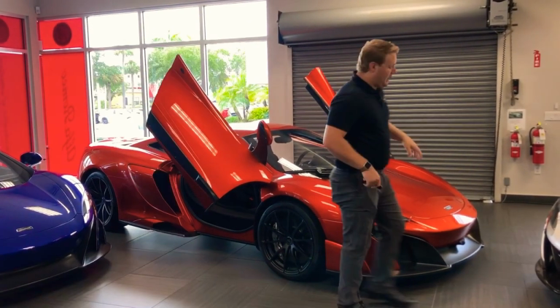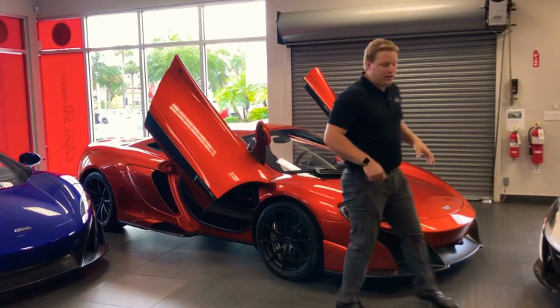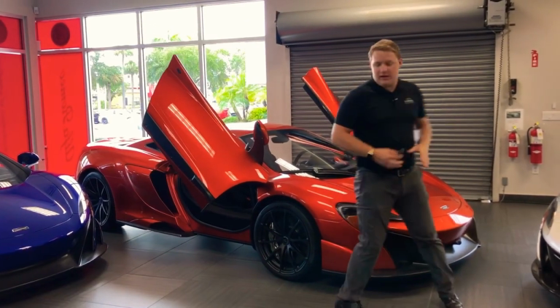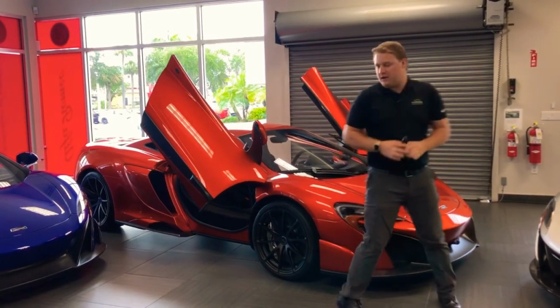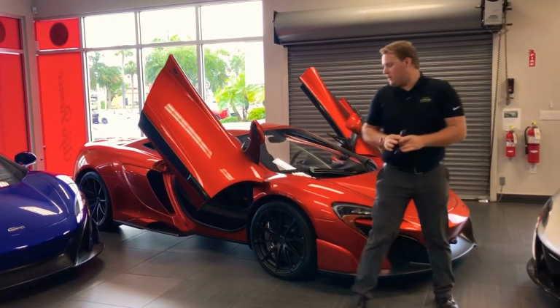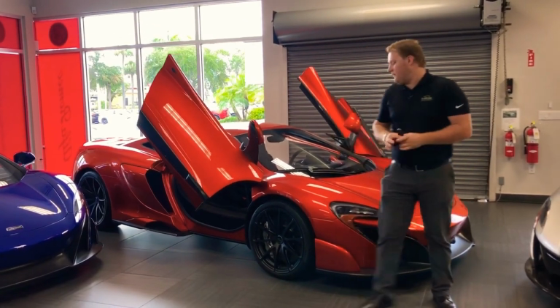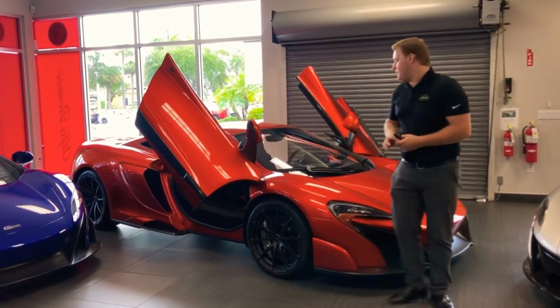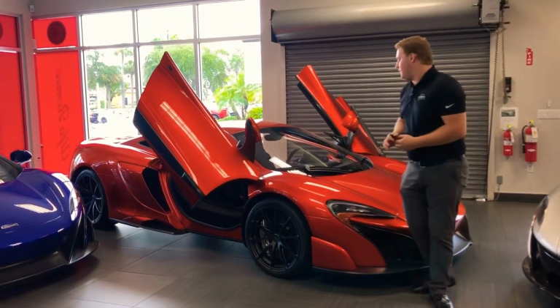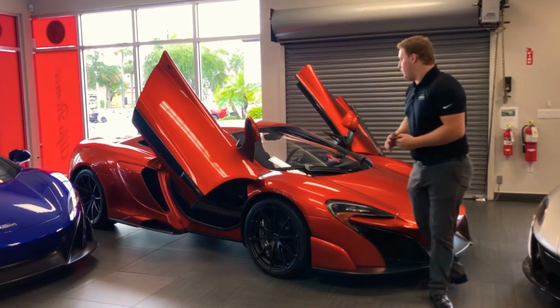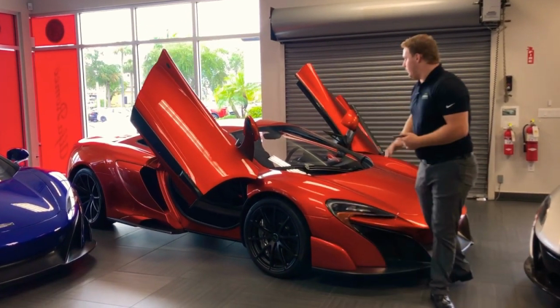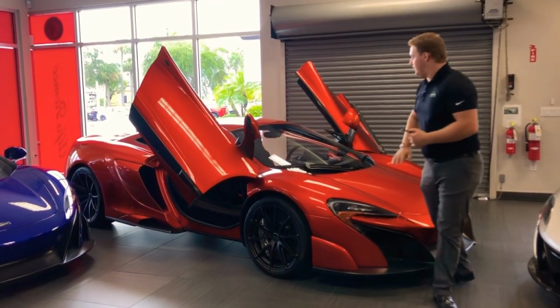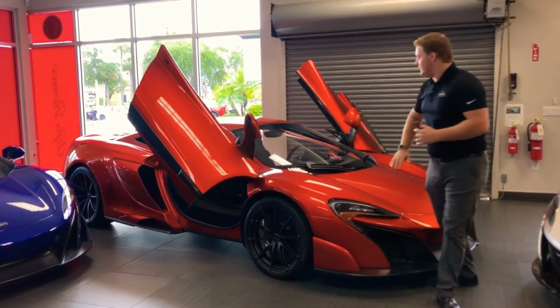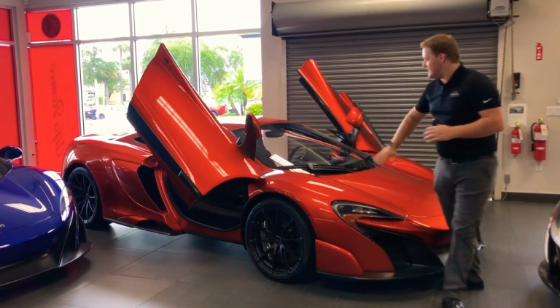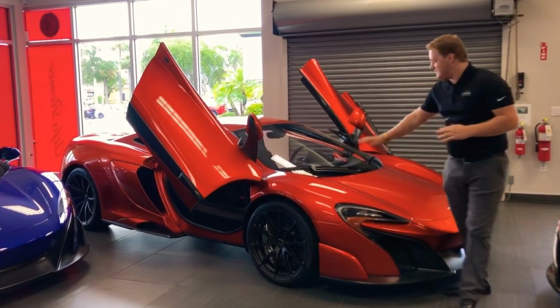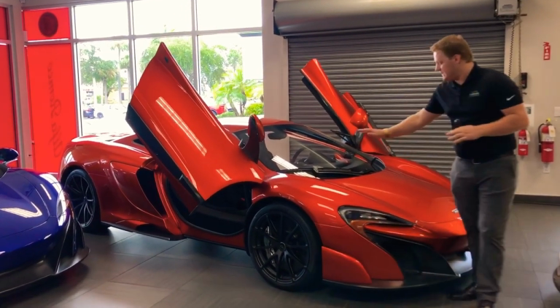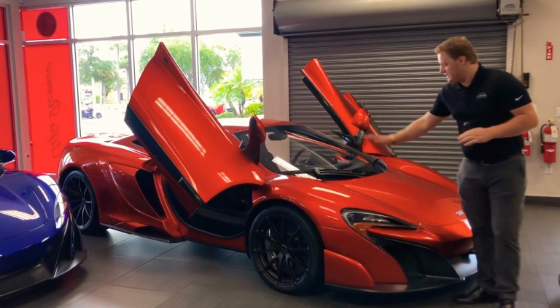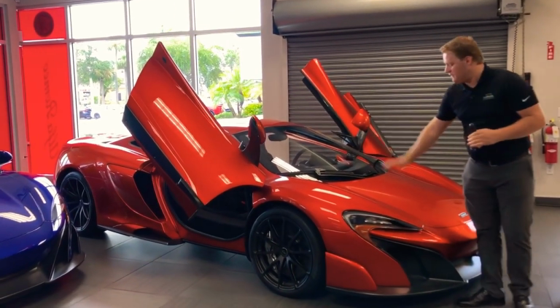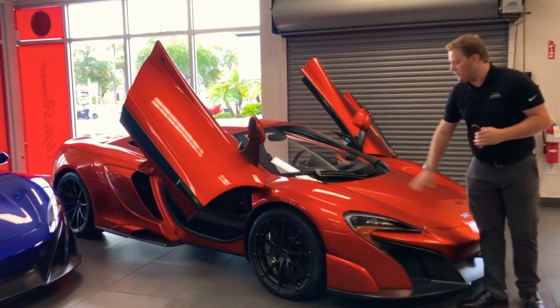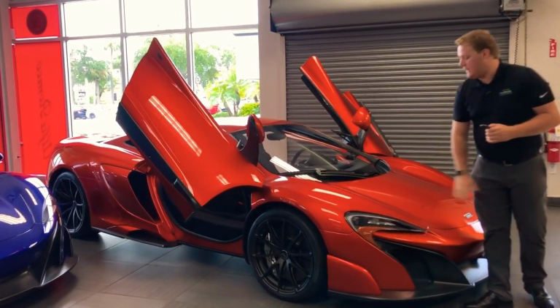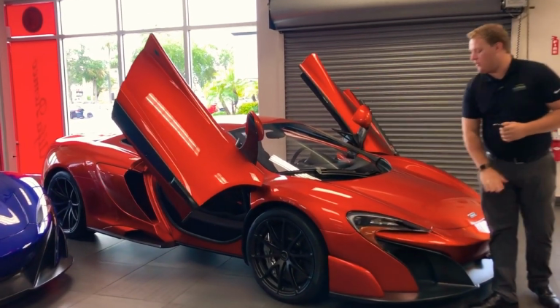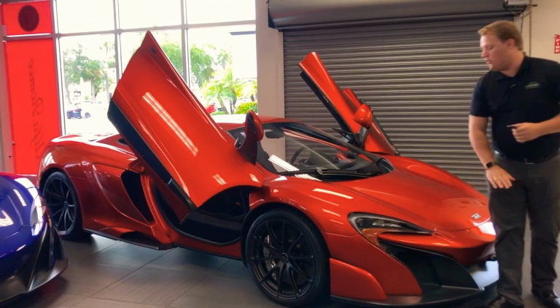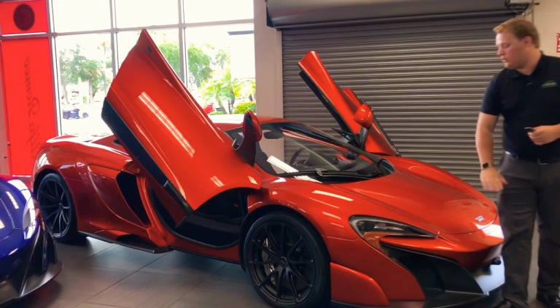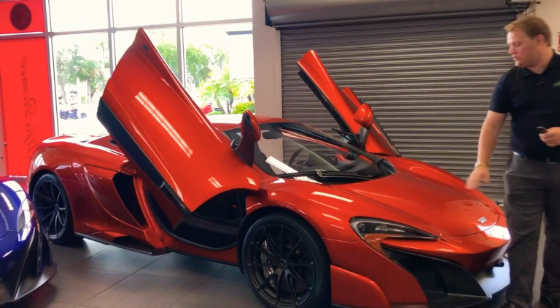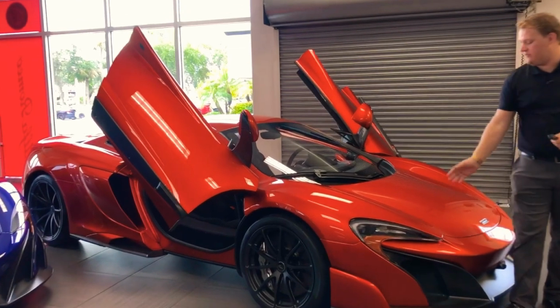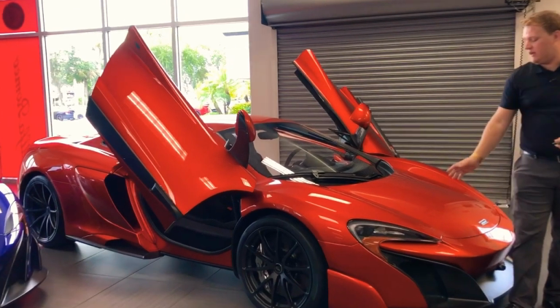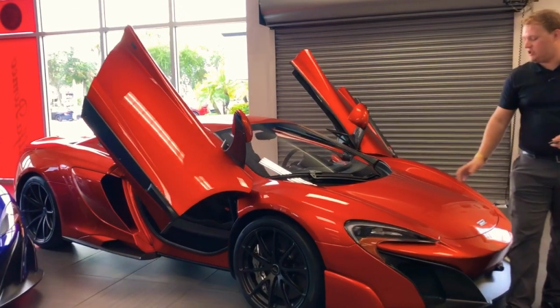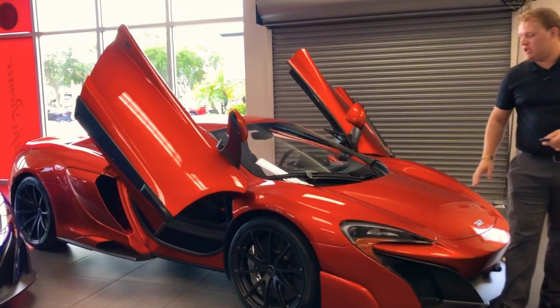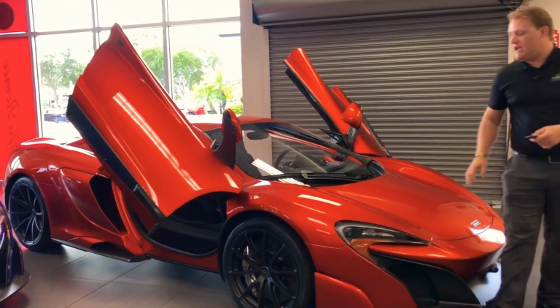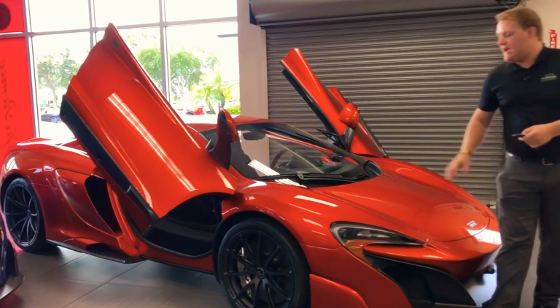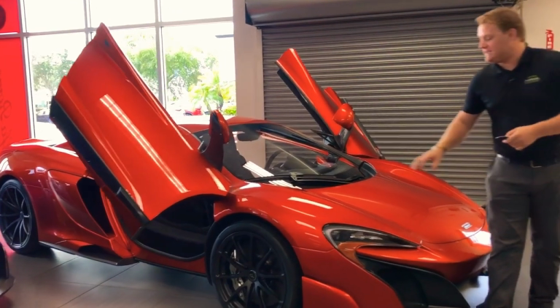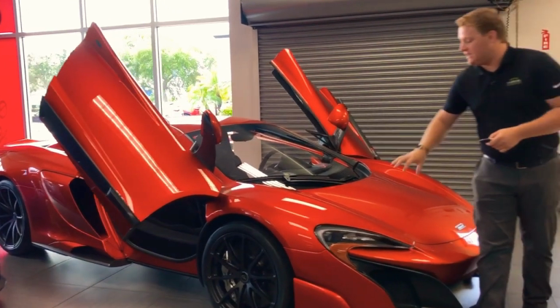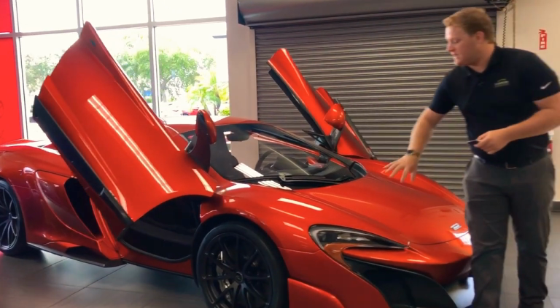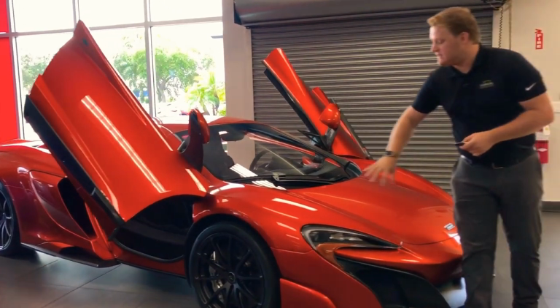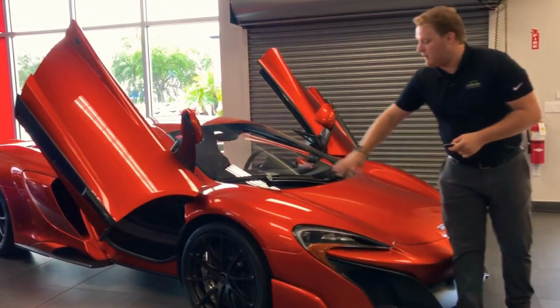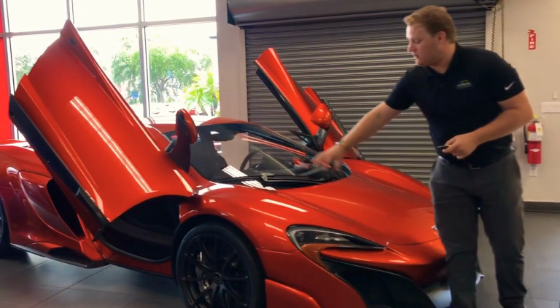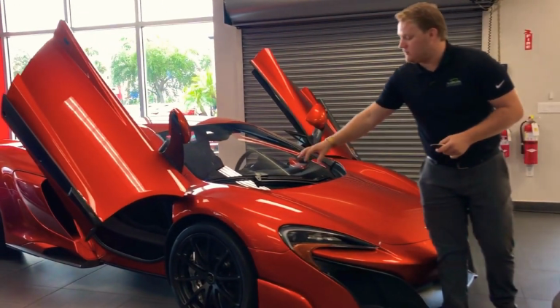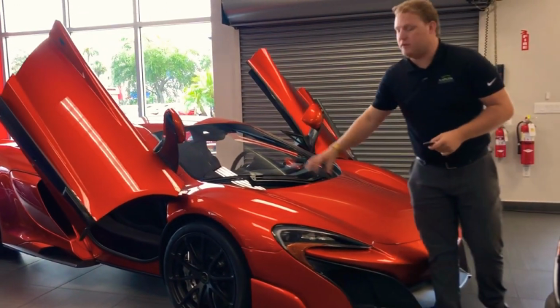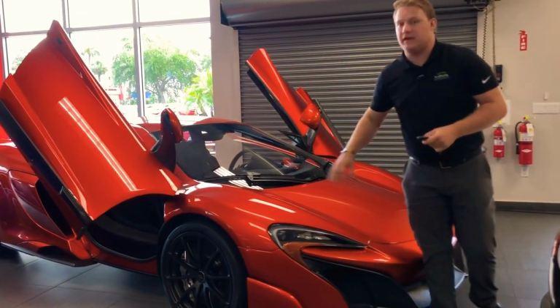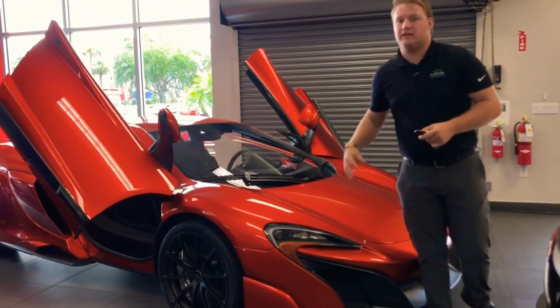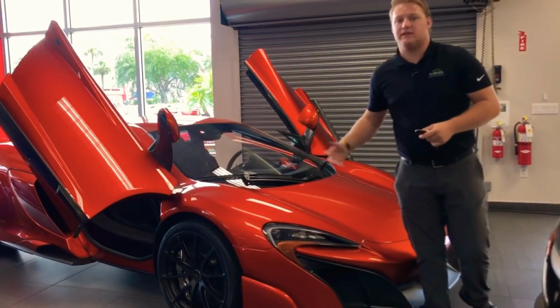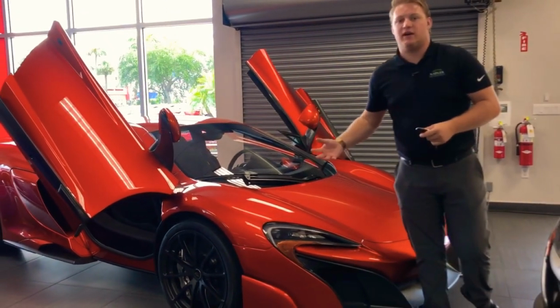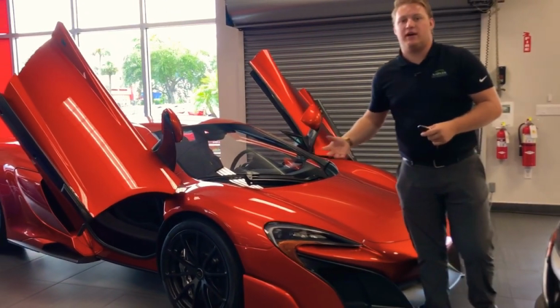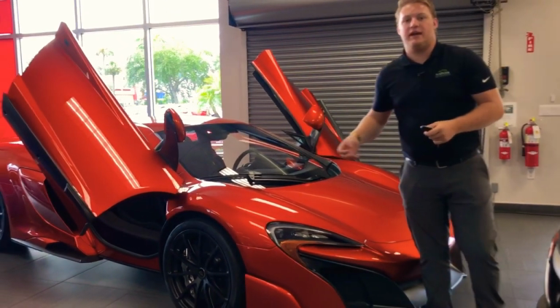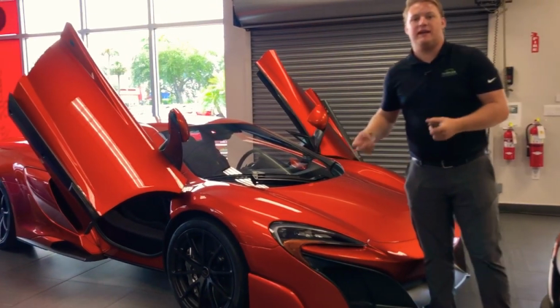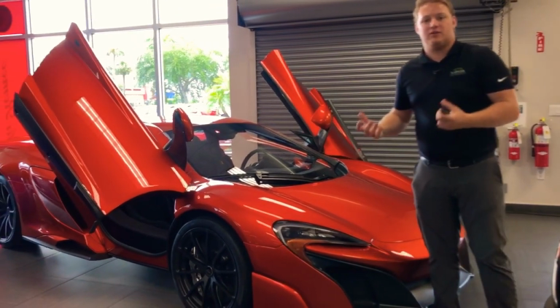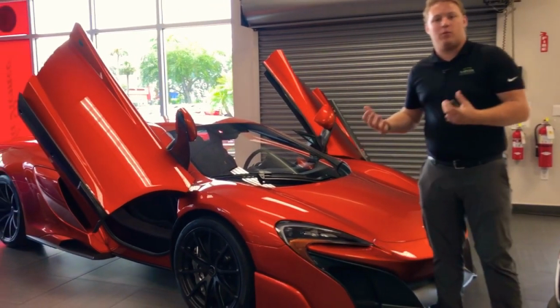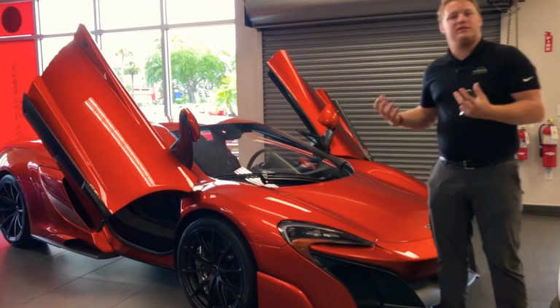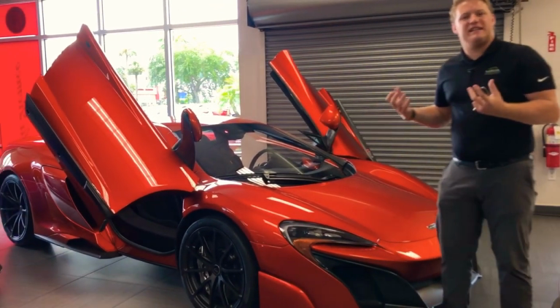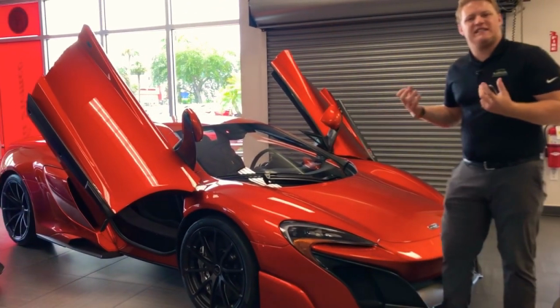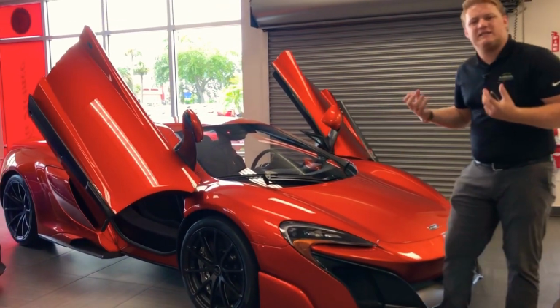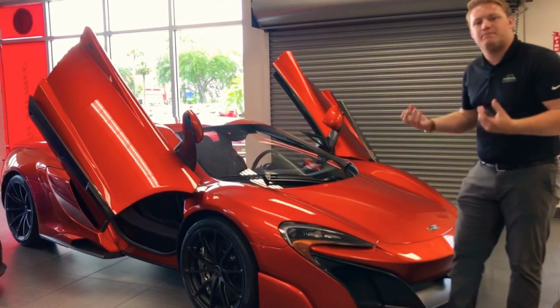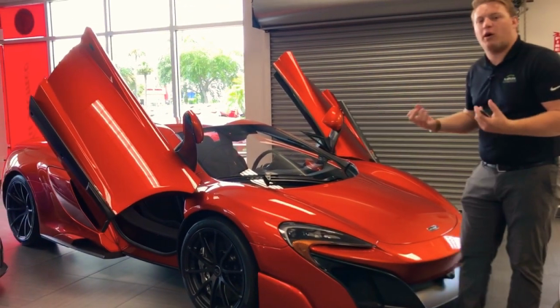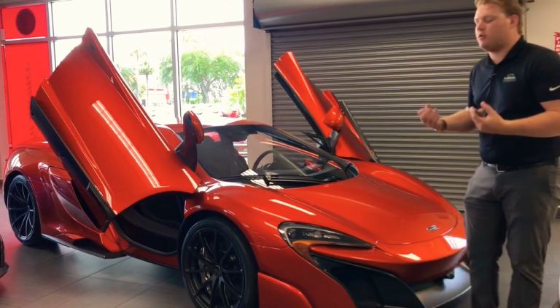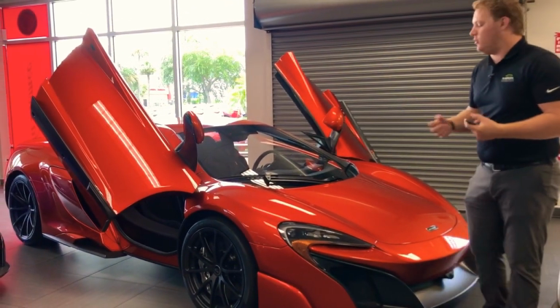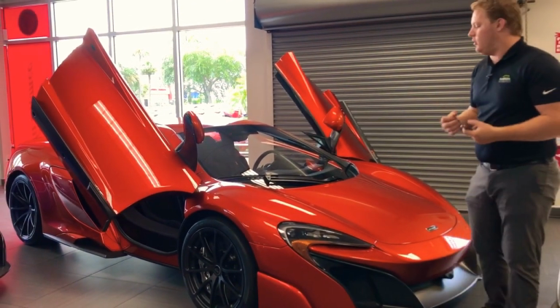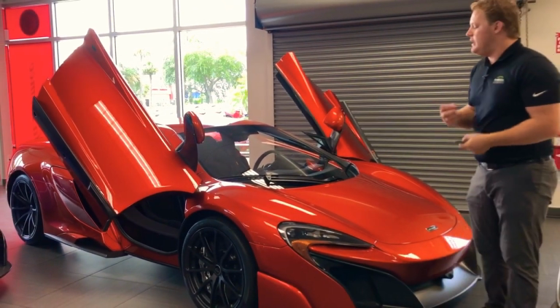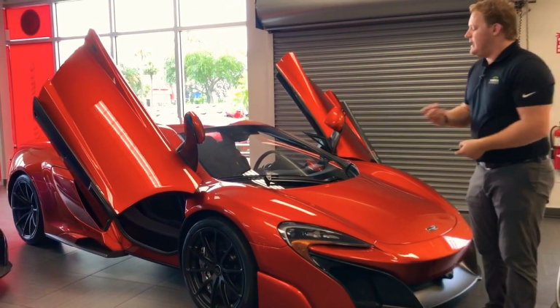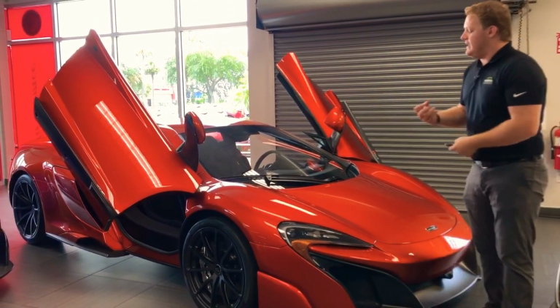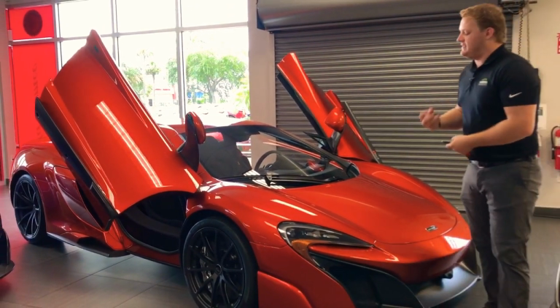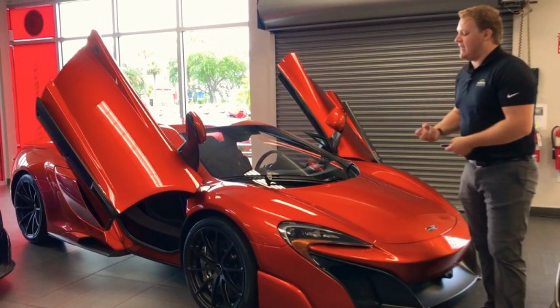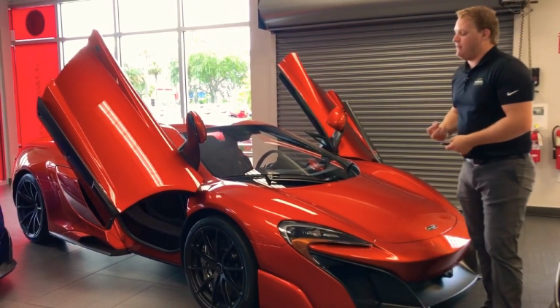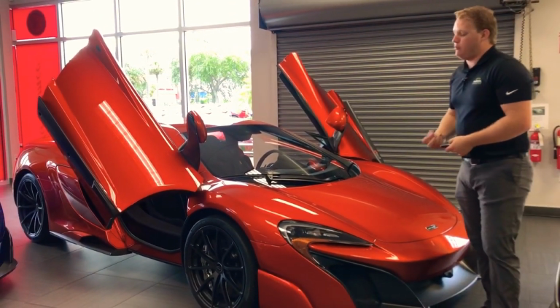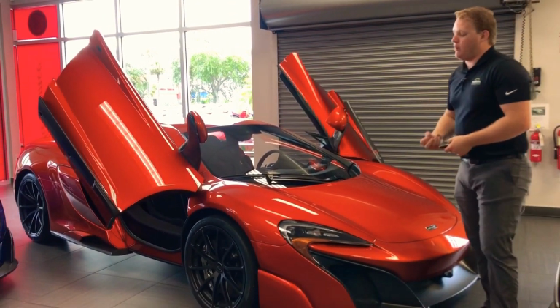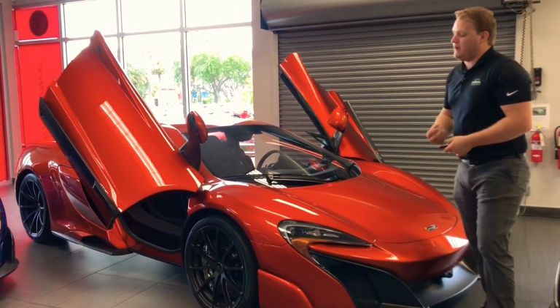This is the Volcano Orange finish. It has a nice speckle to it in the sun — it is almost a sparkle. It is that bright.